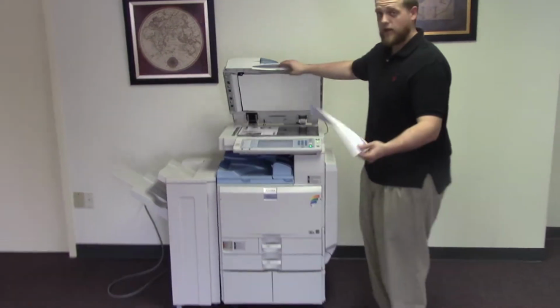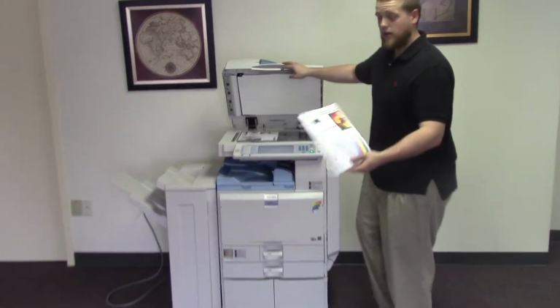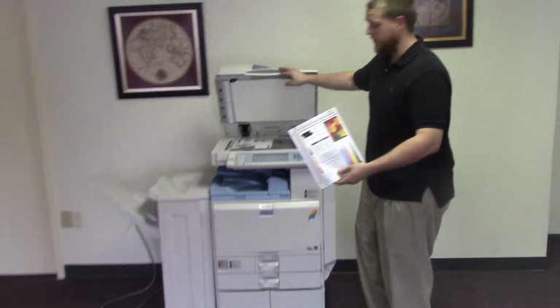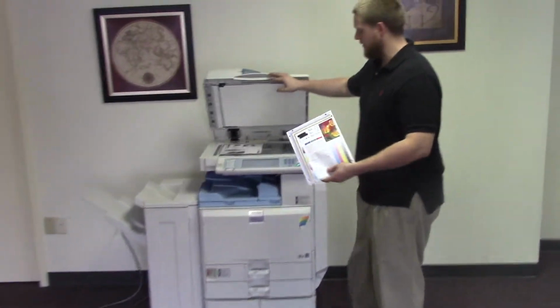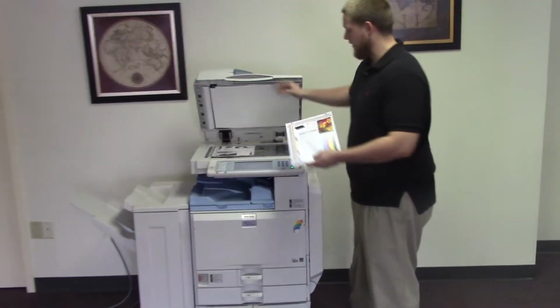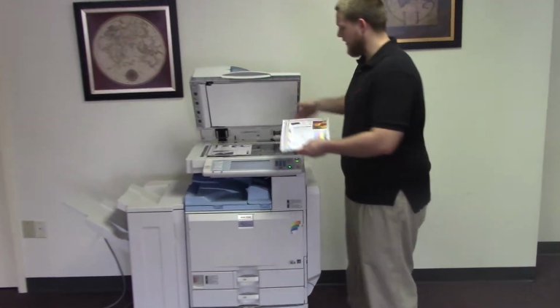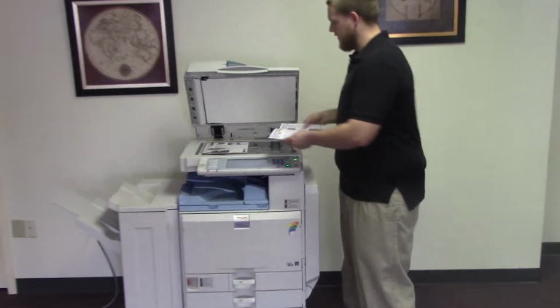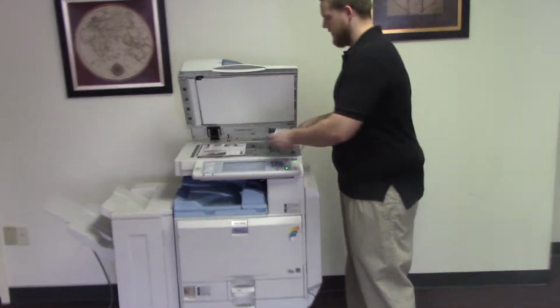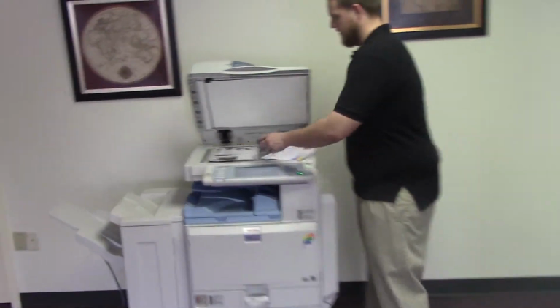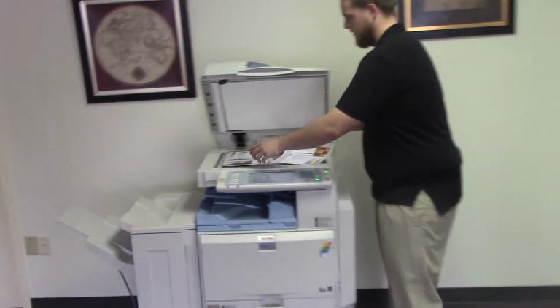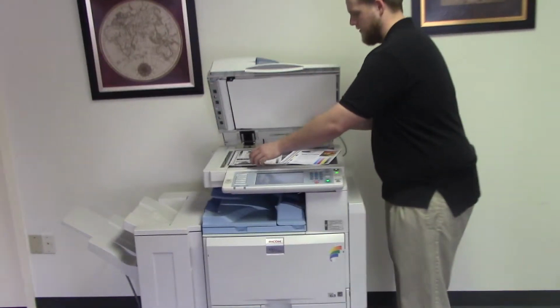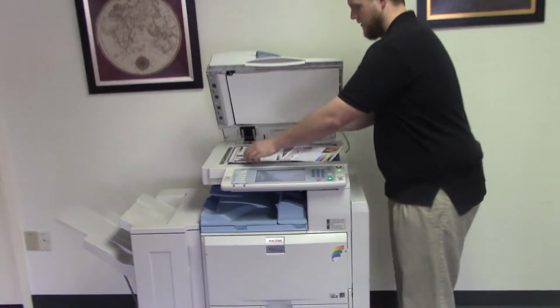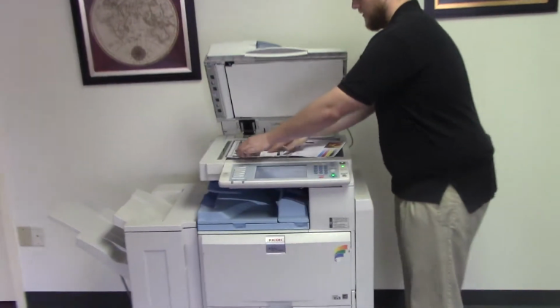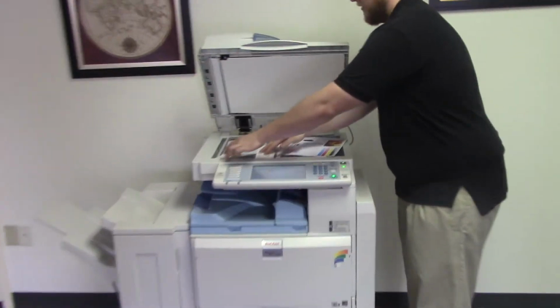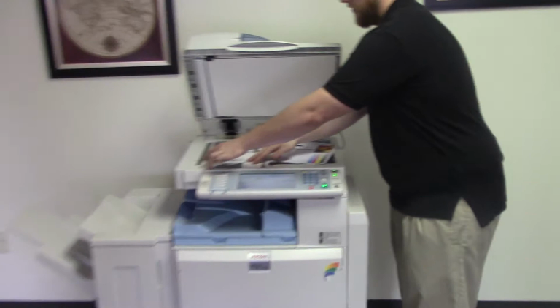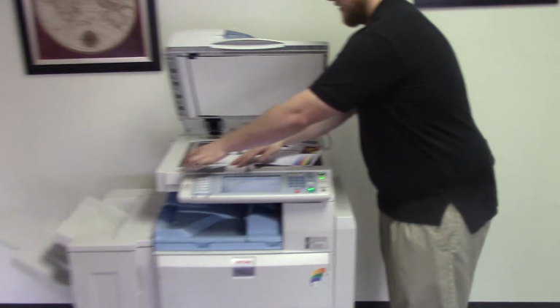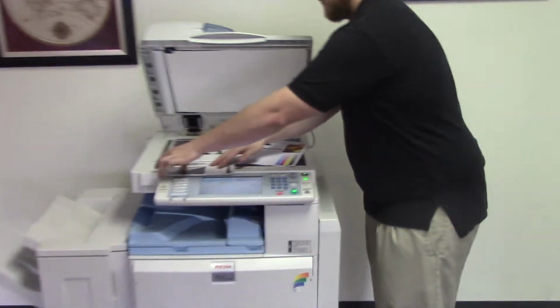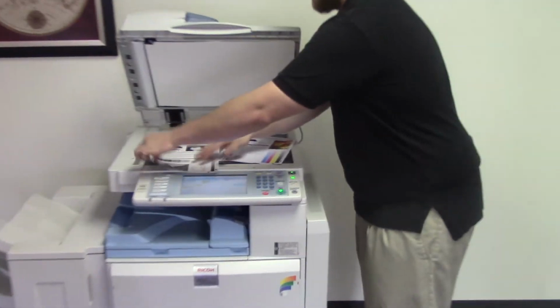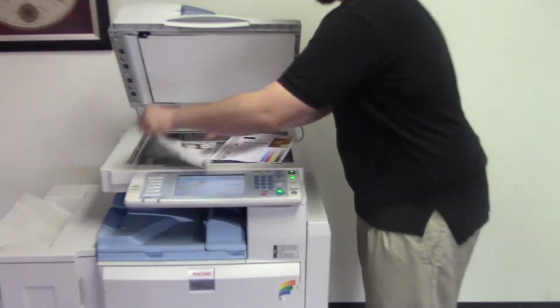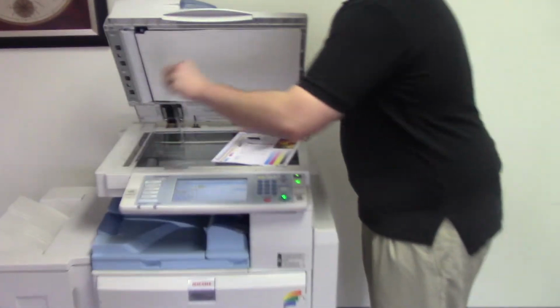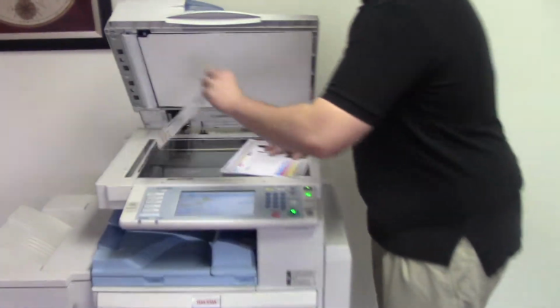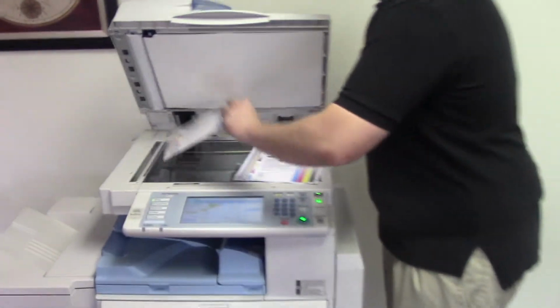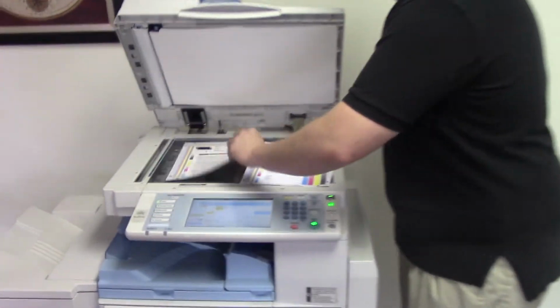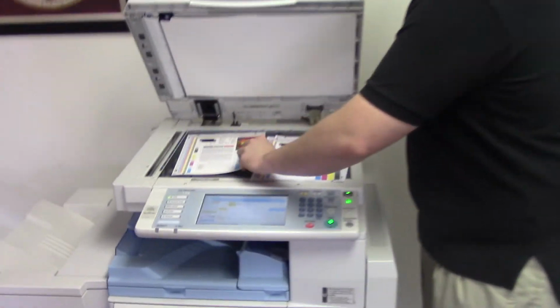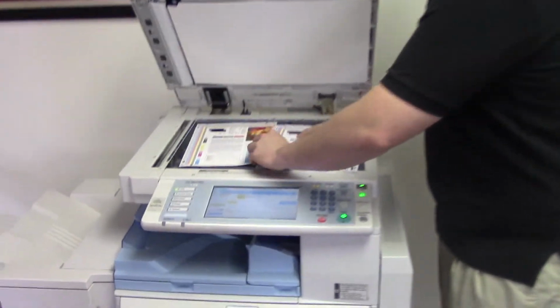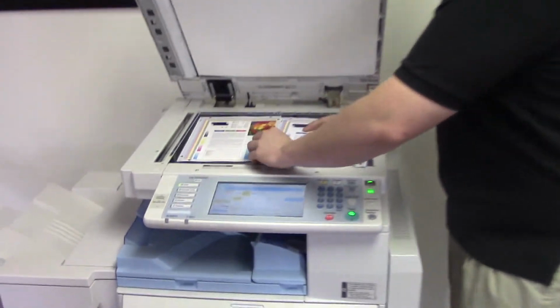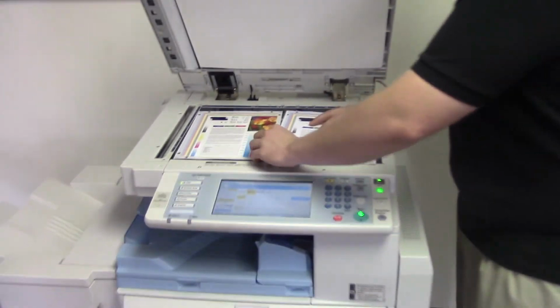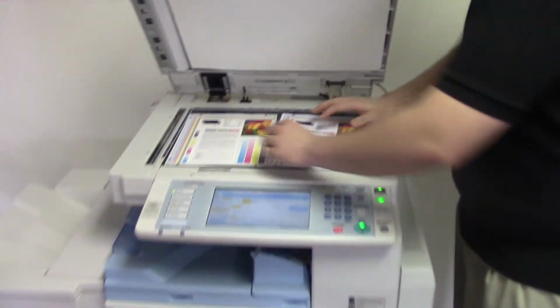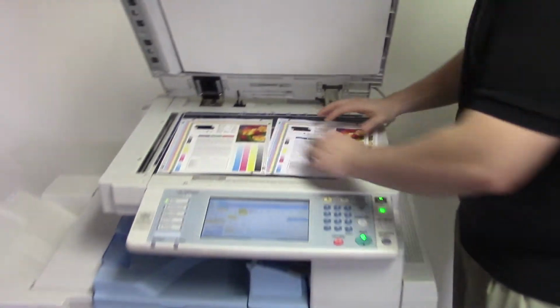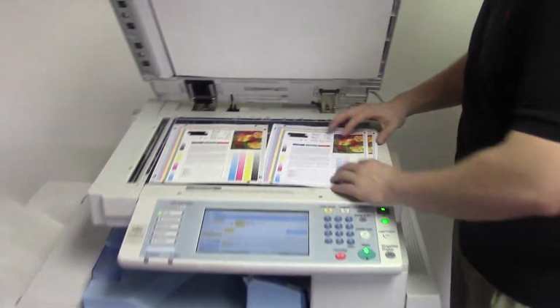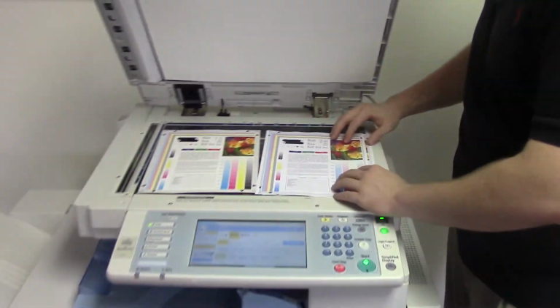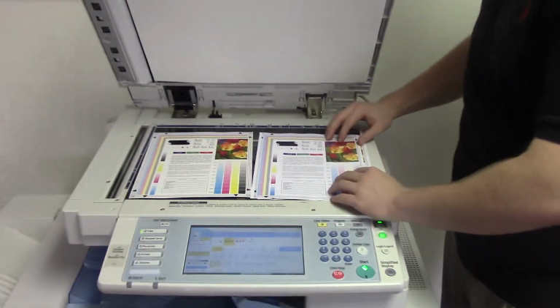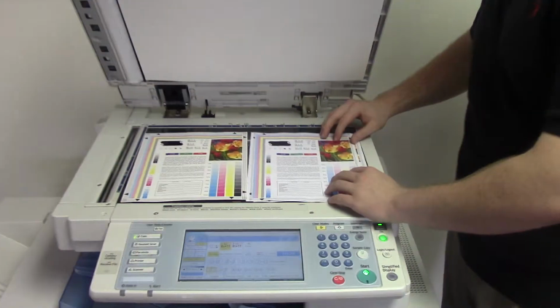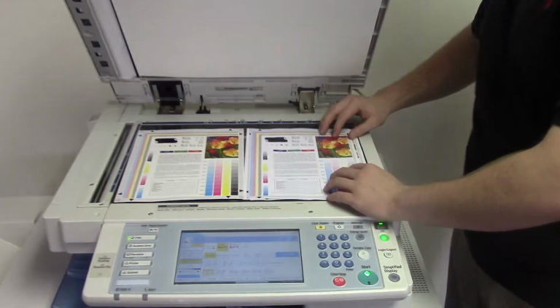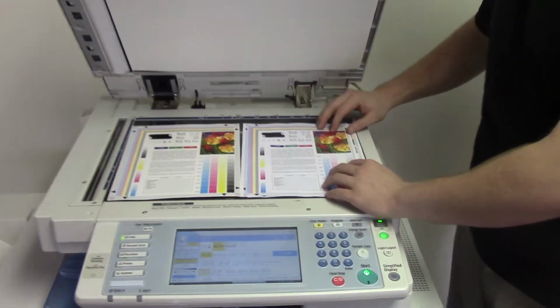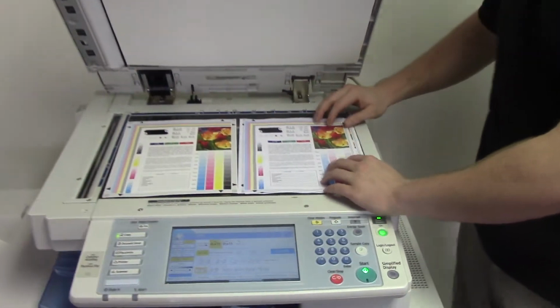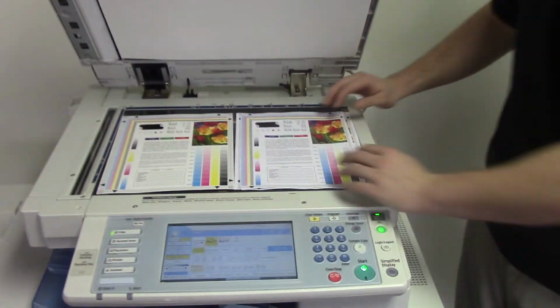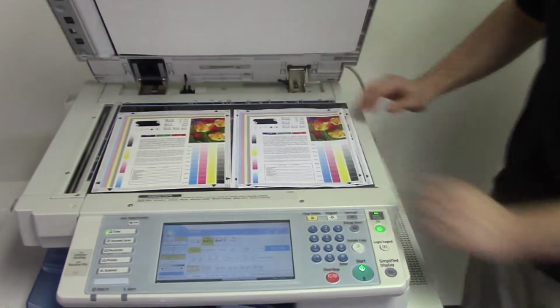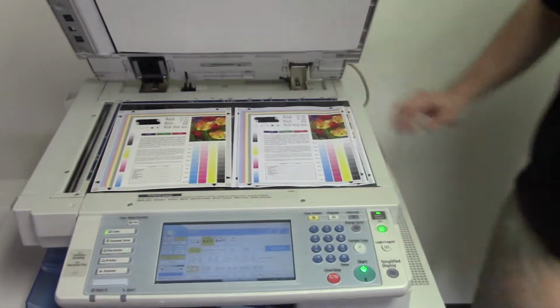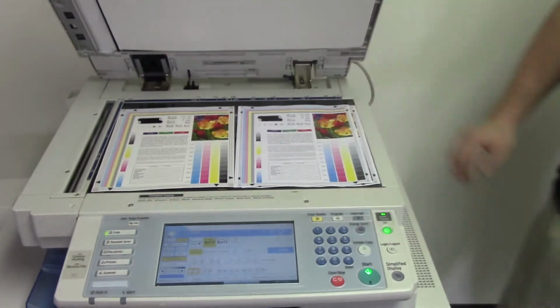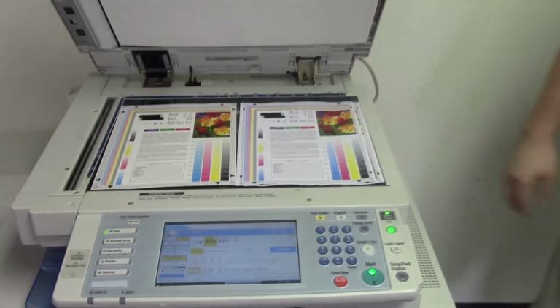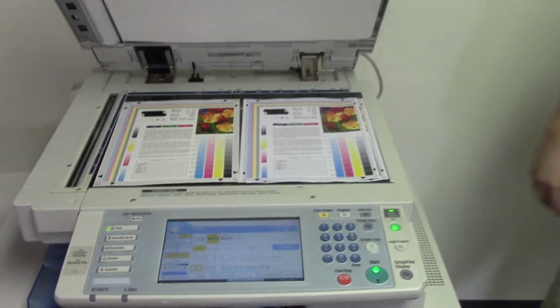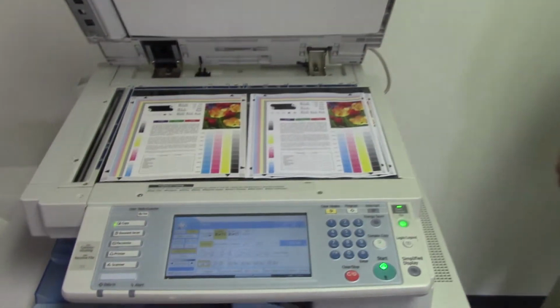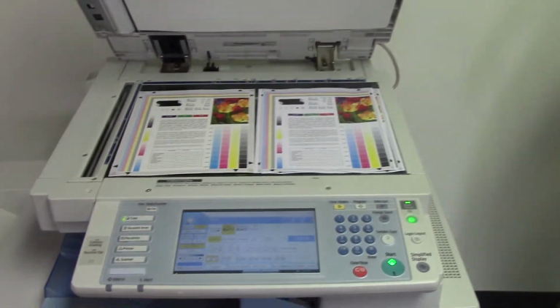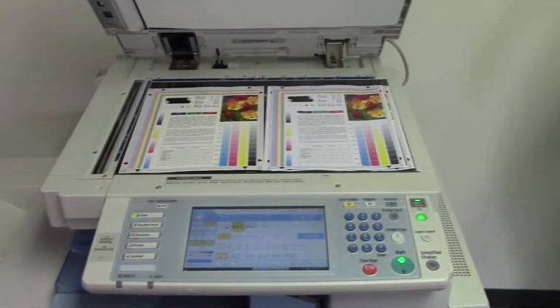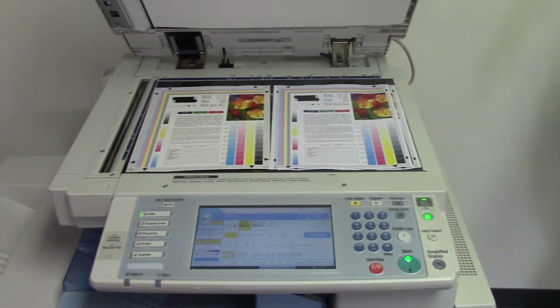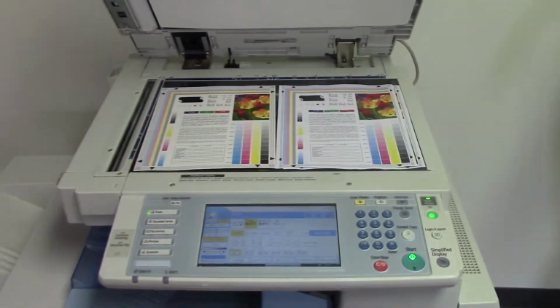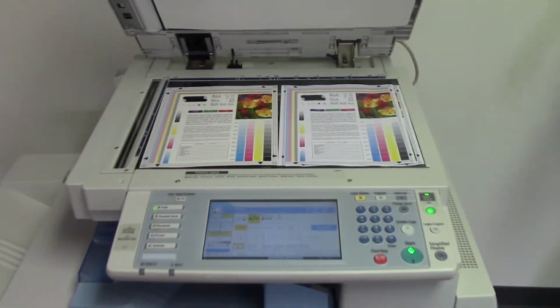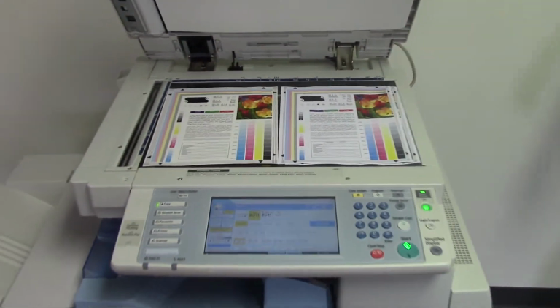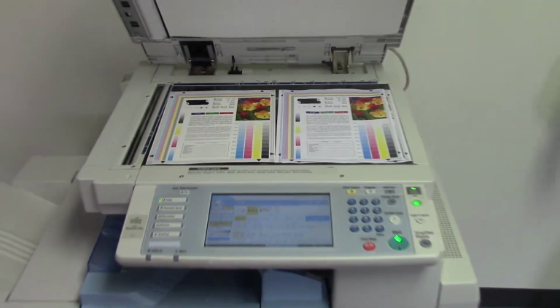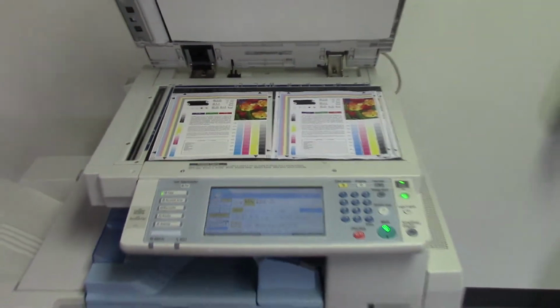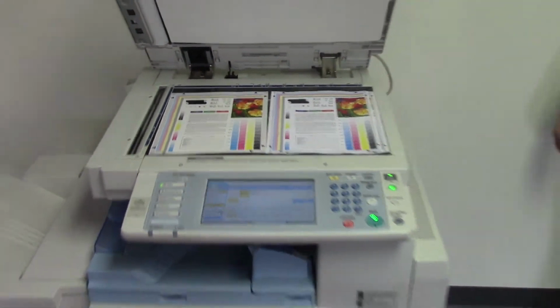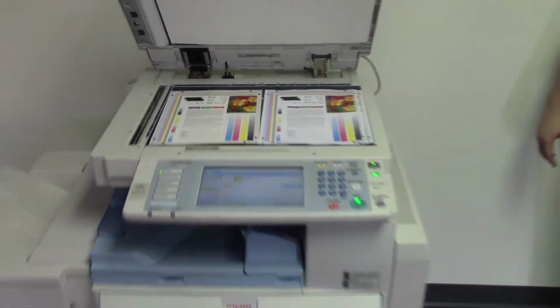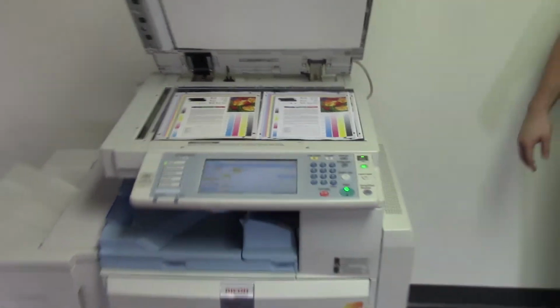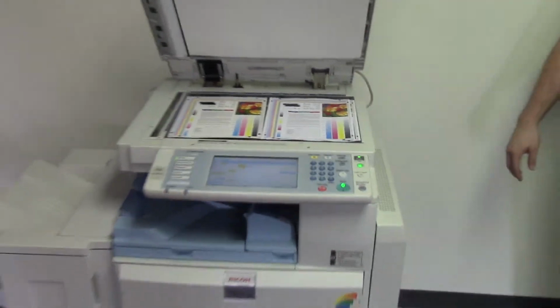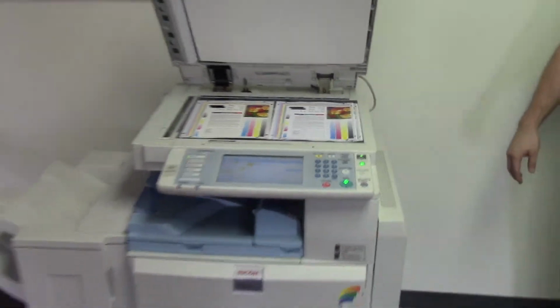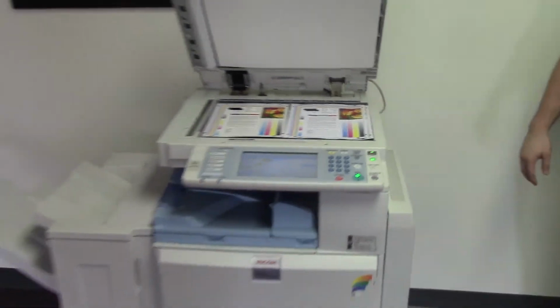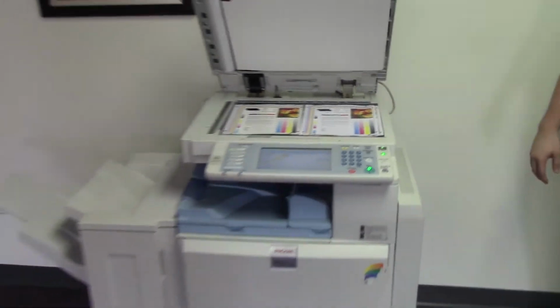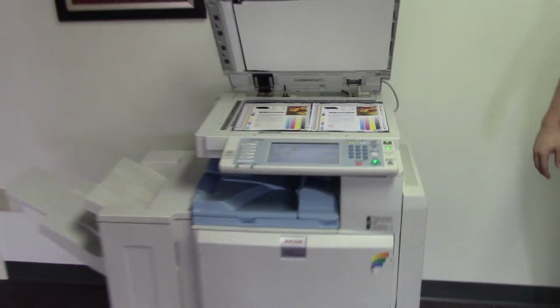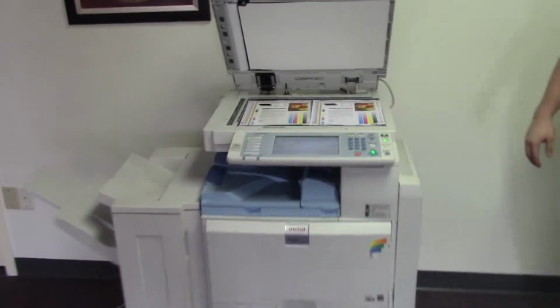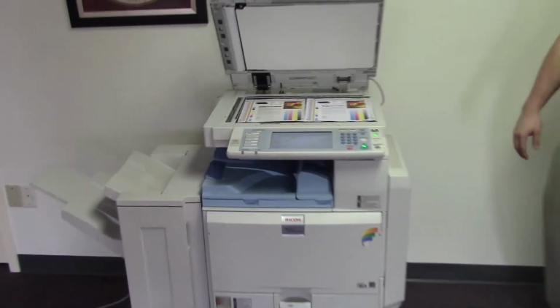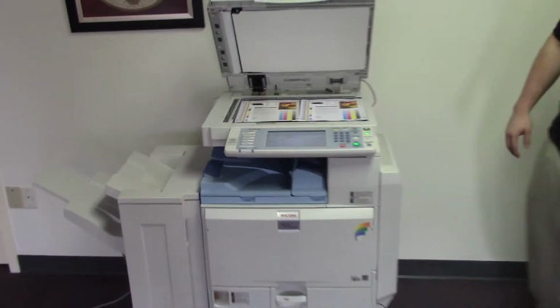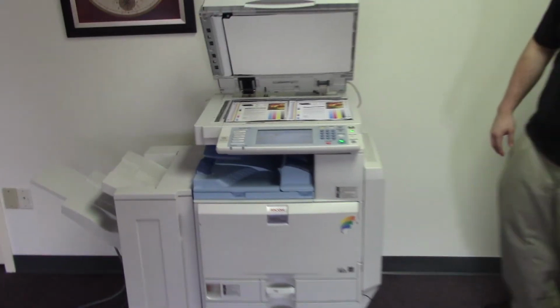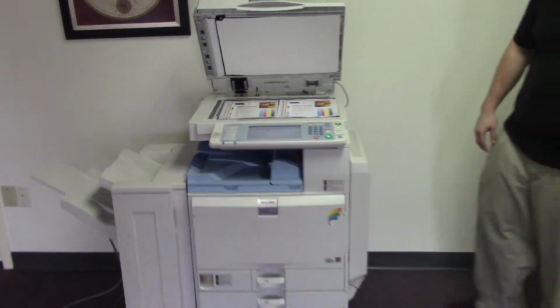We'll go ahead and place them next to our copy test chart. And as you can see, there's a very good color image on this unit.